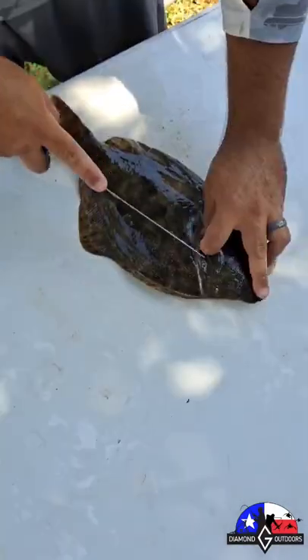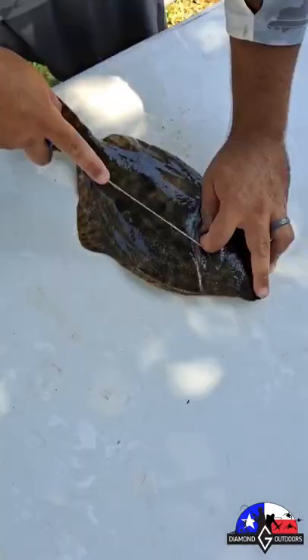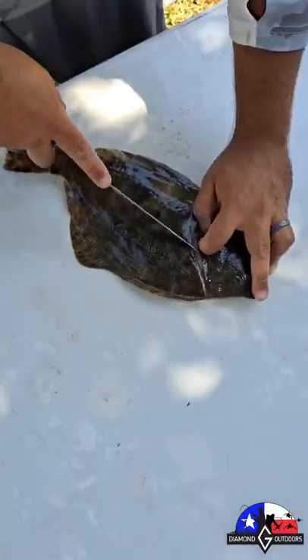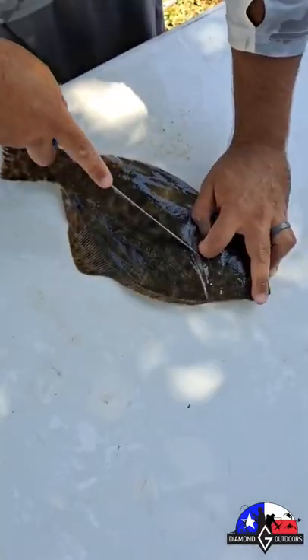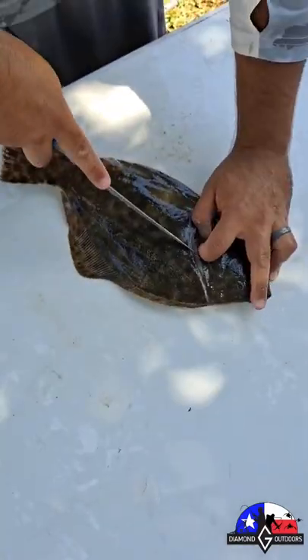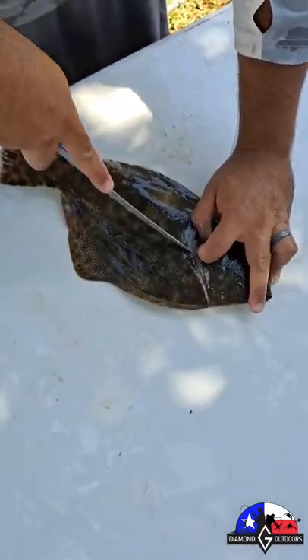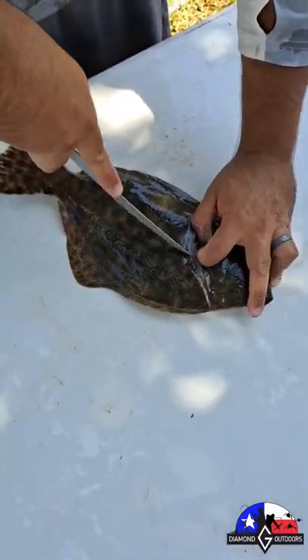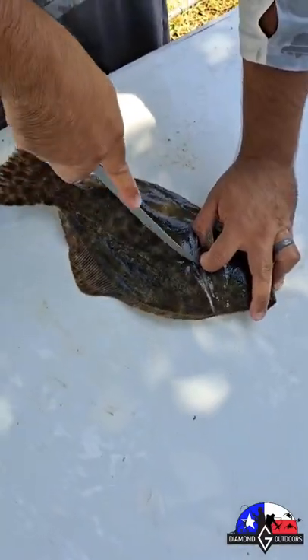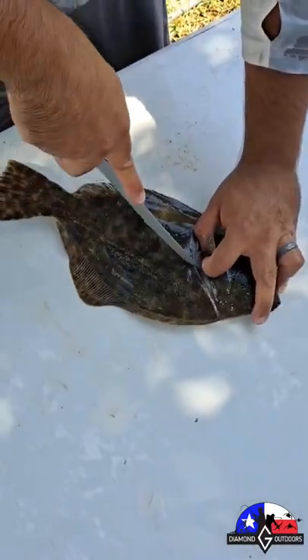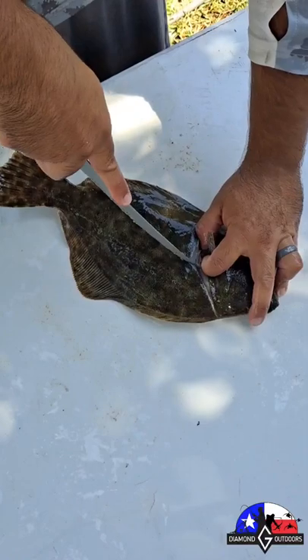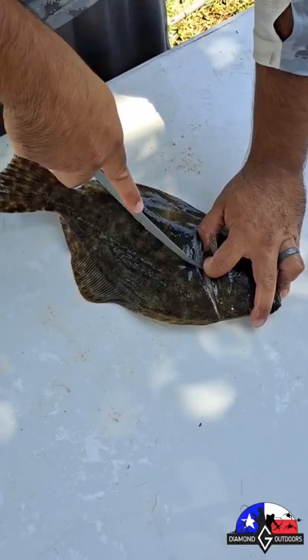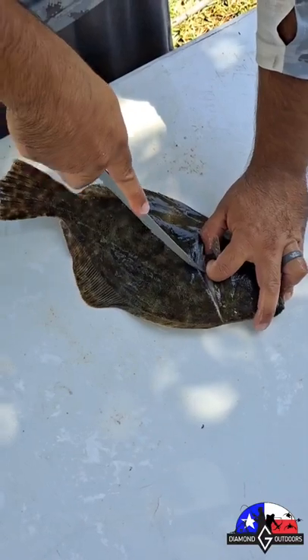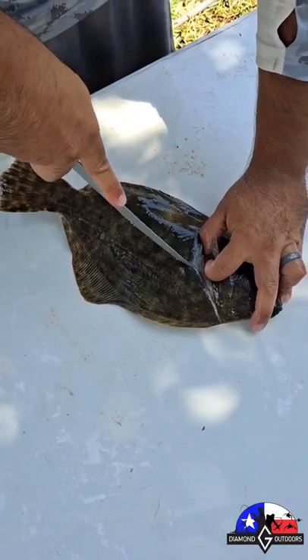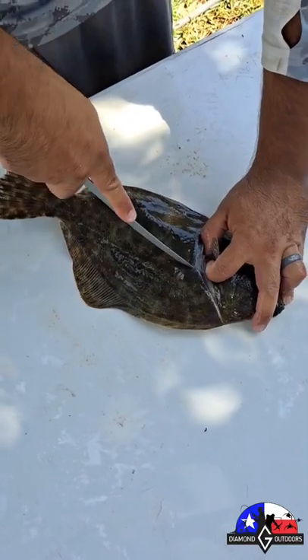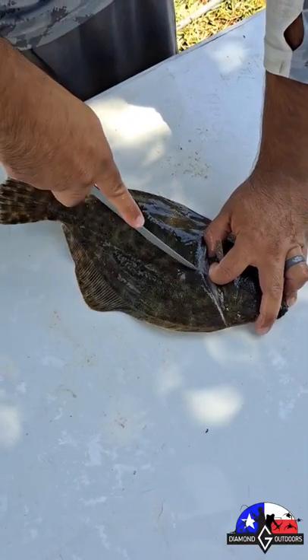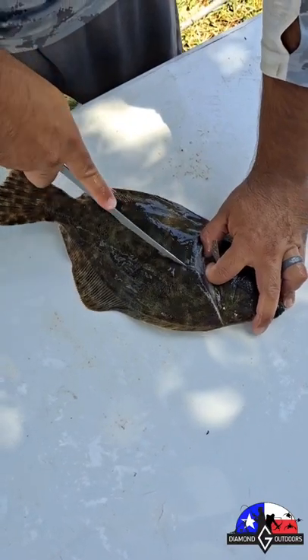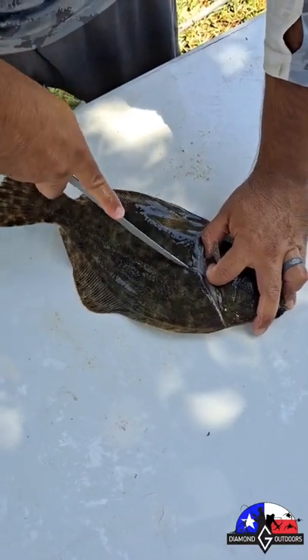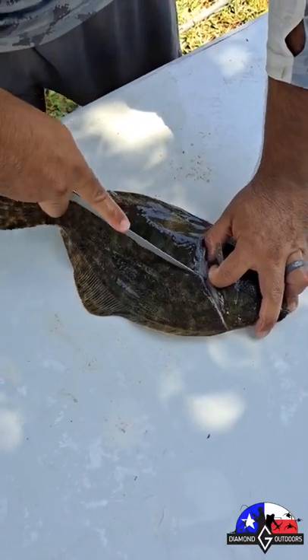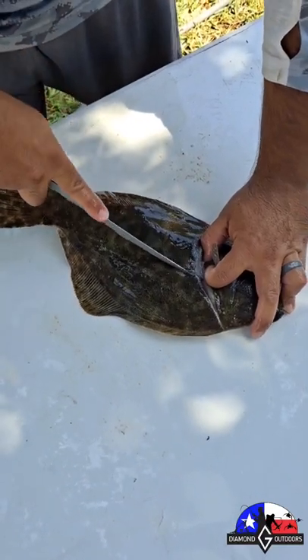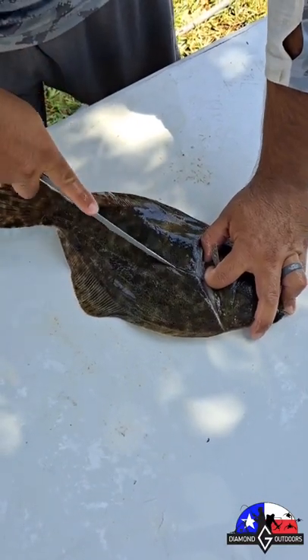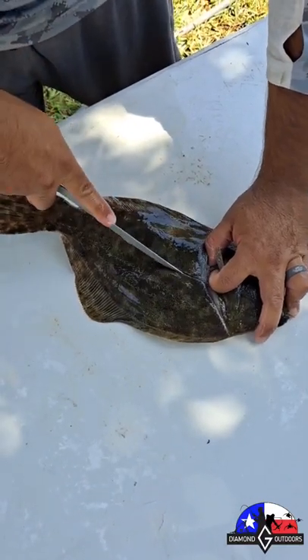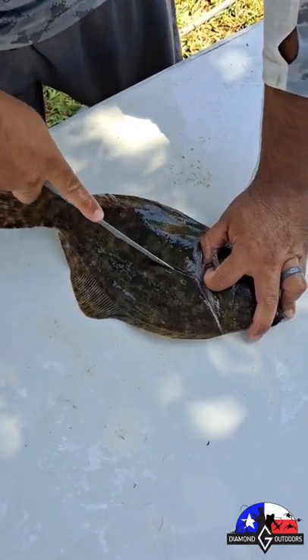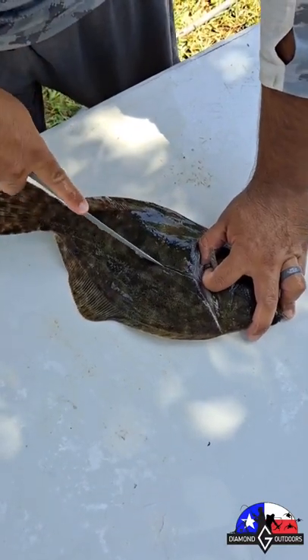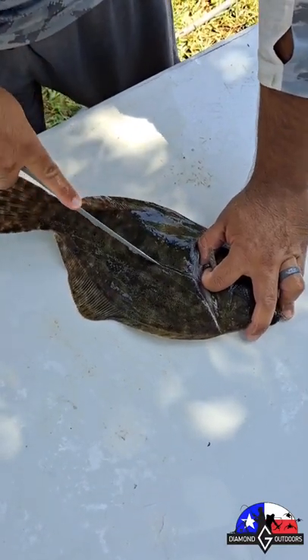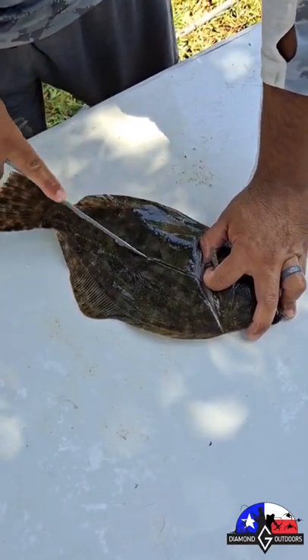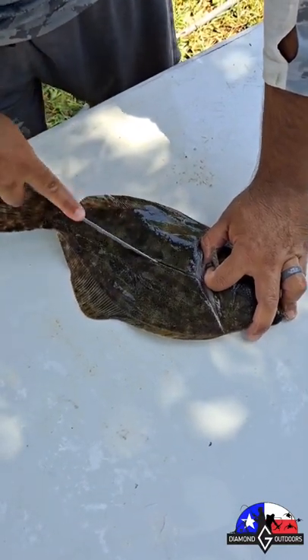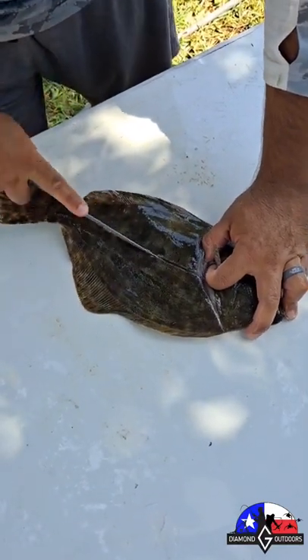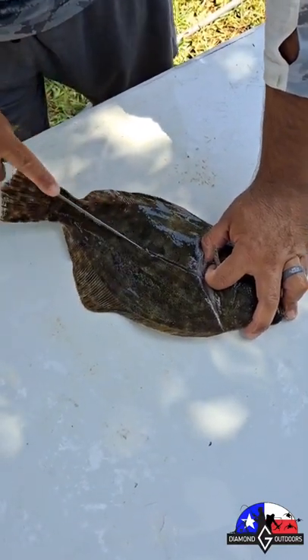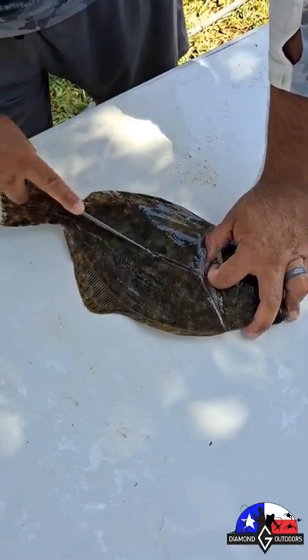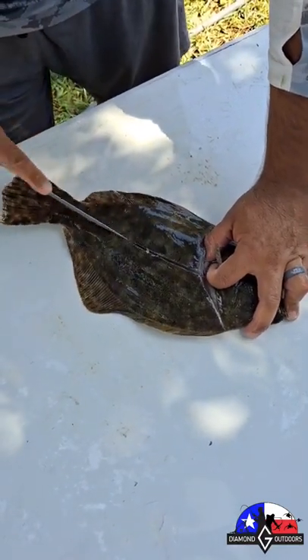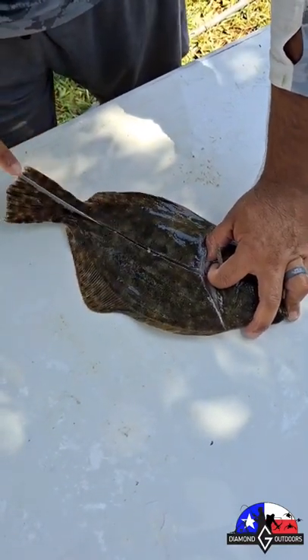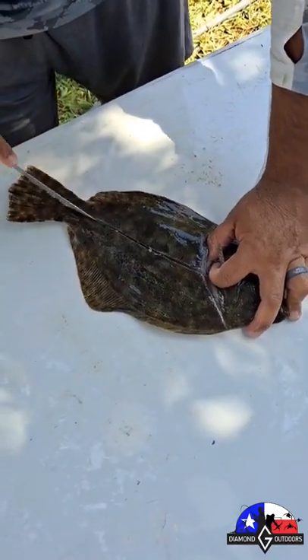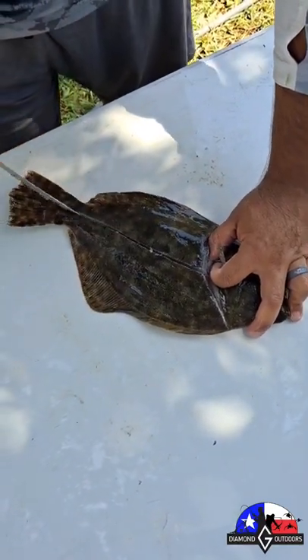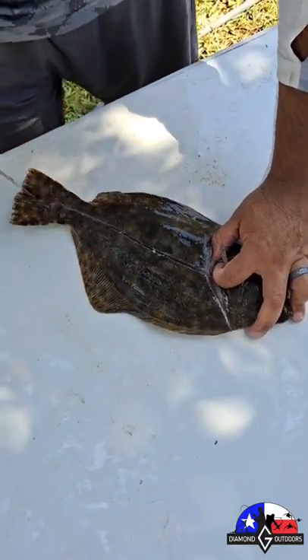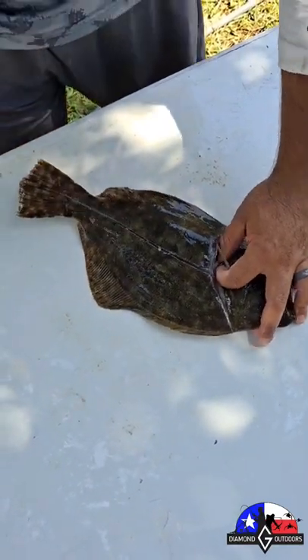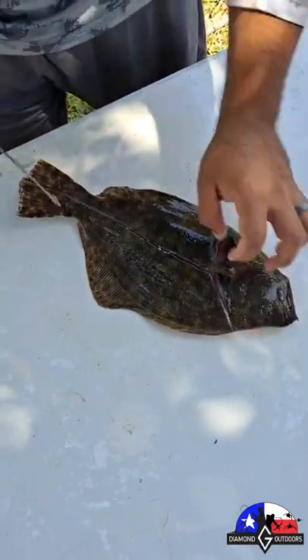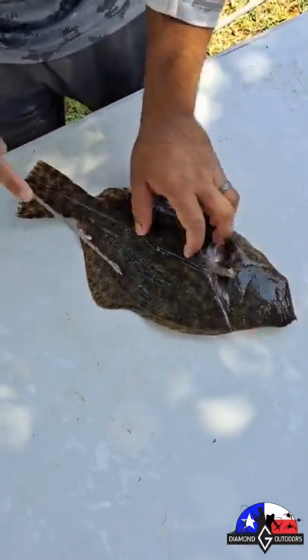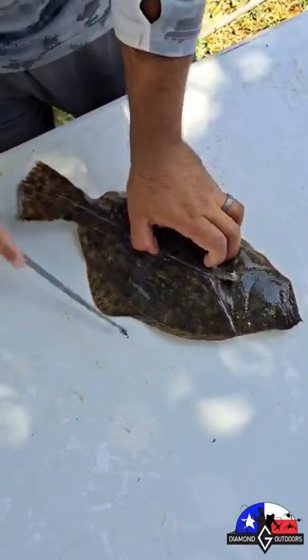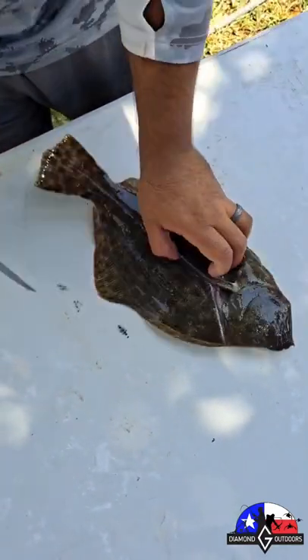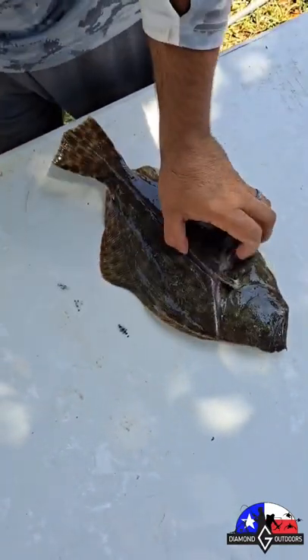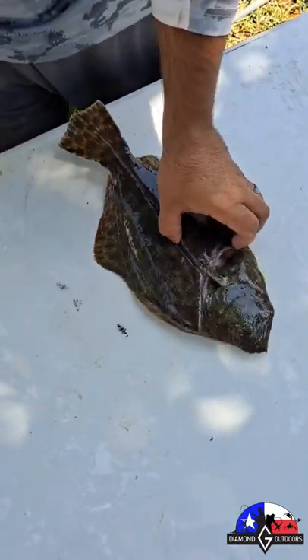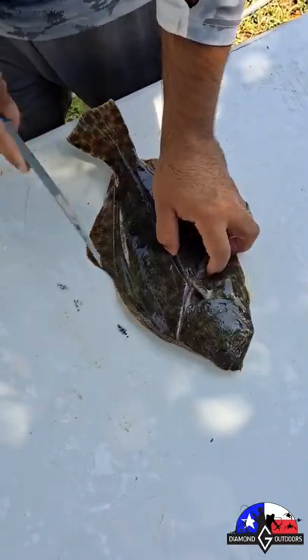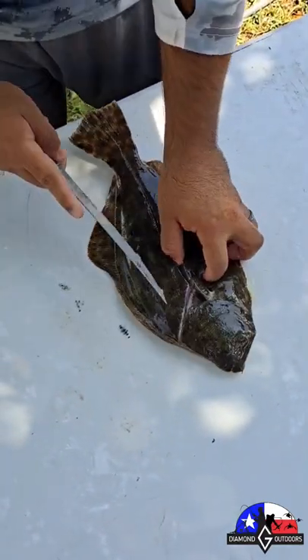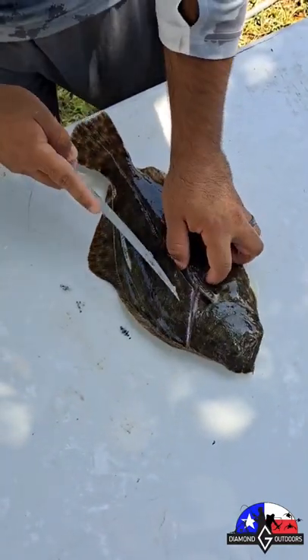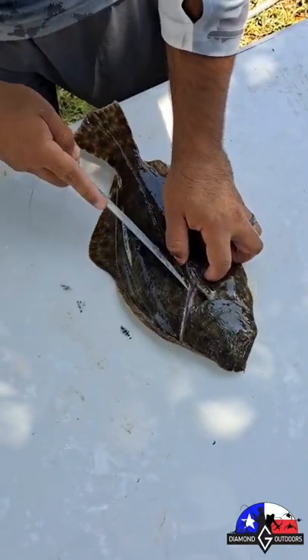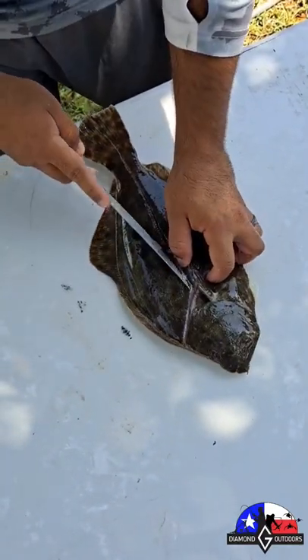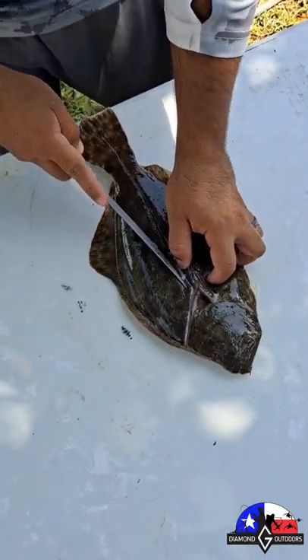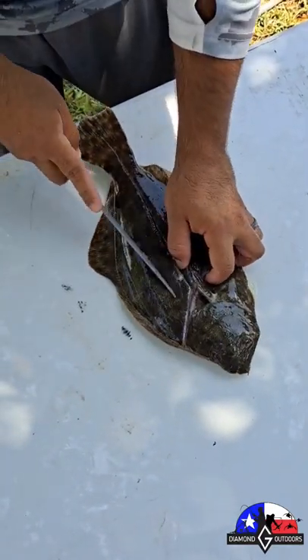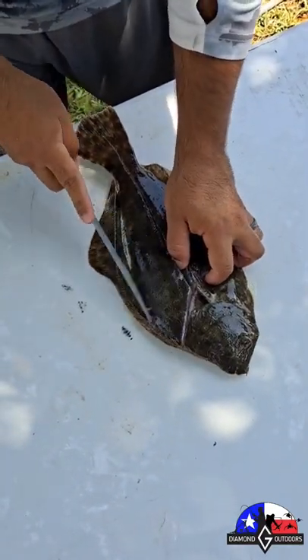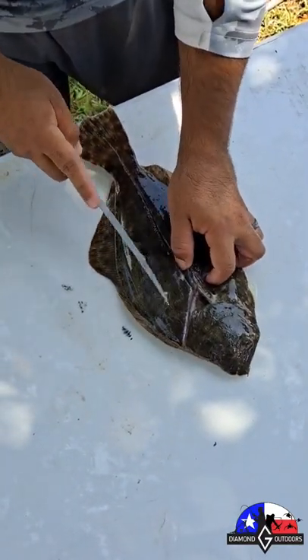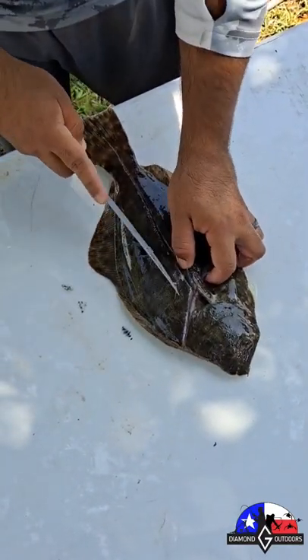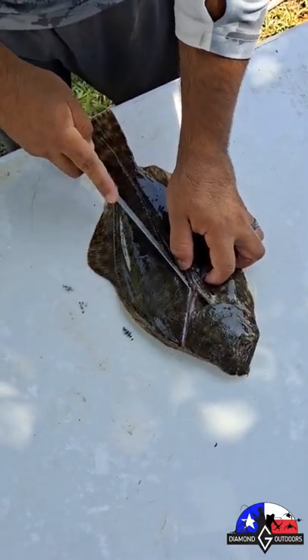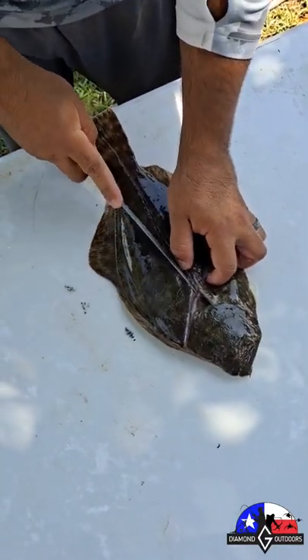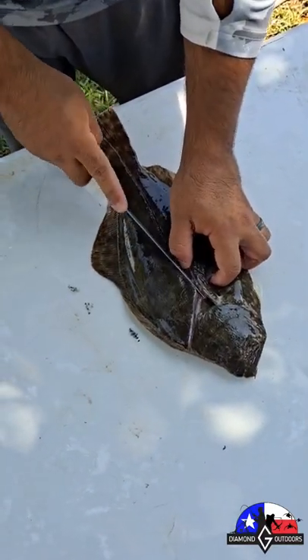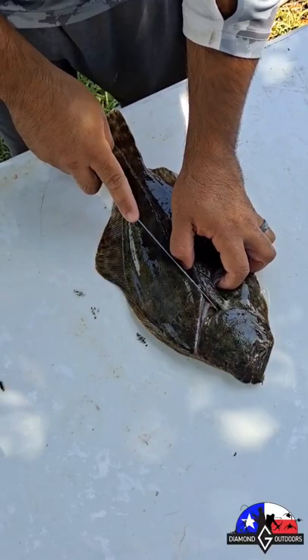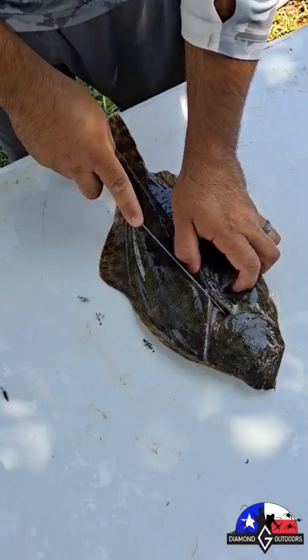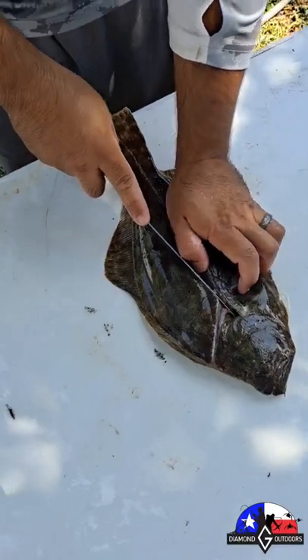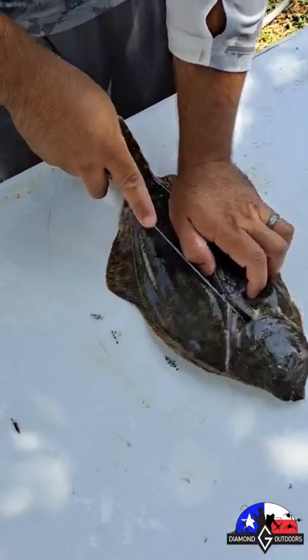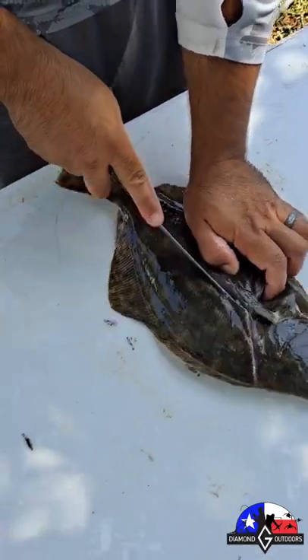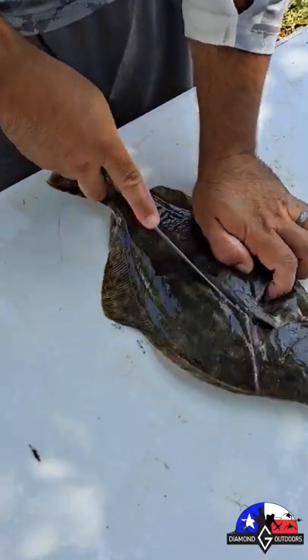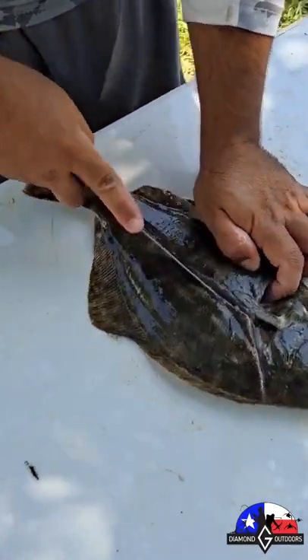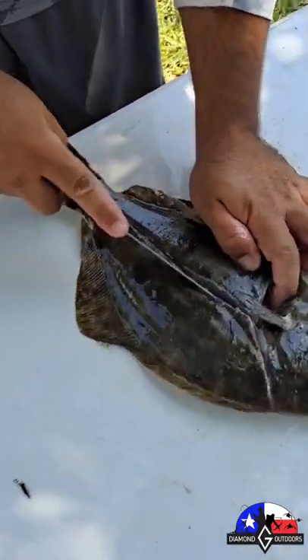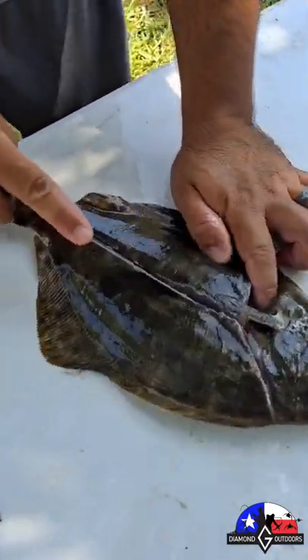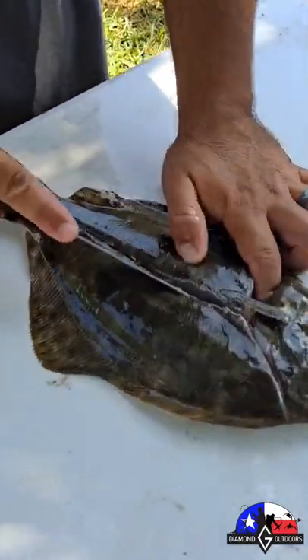Then we're going to make a cut right down the middle. Once you get your cut down the middle, there's two loins.